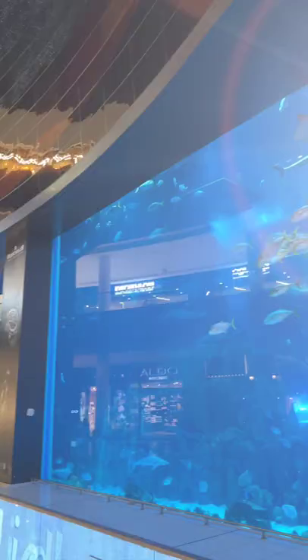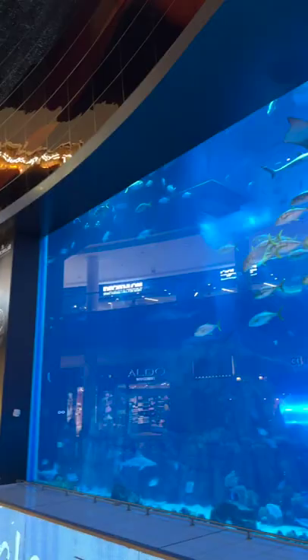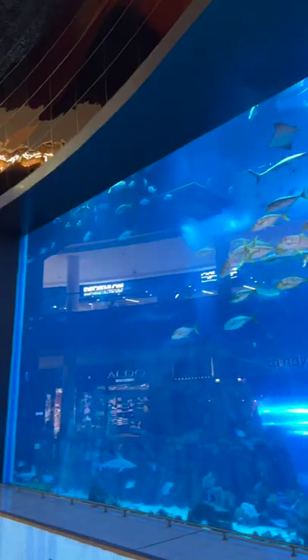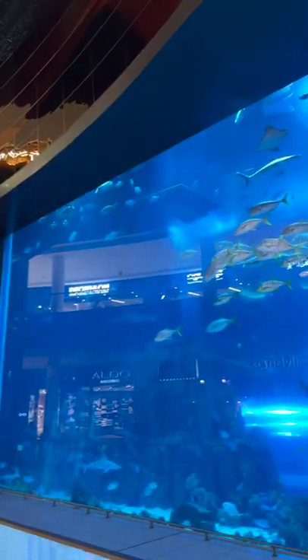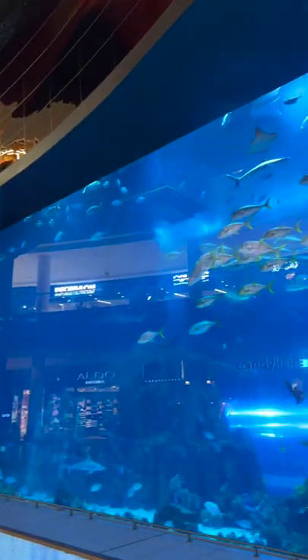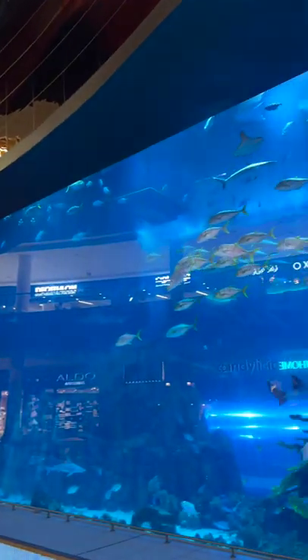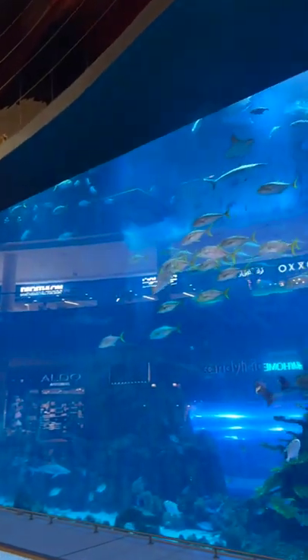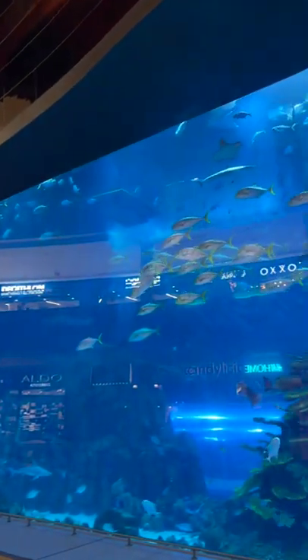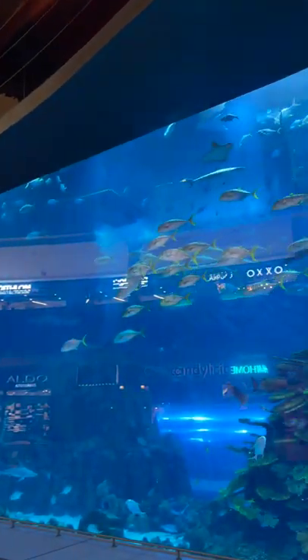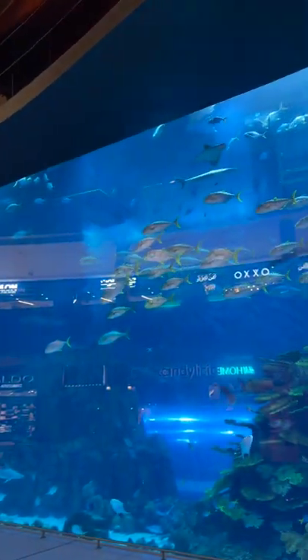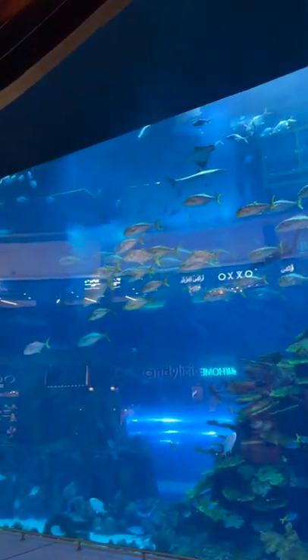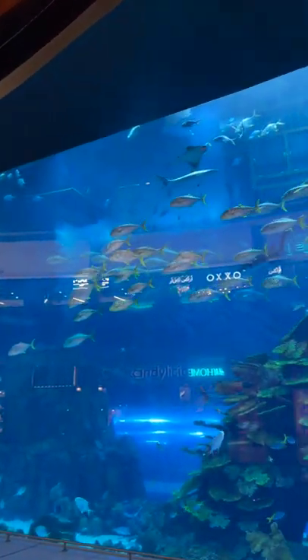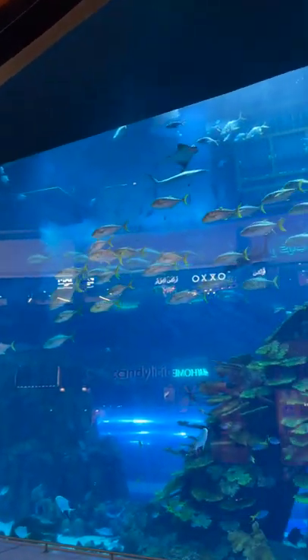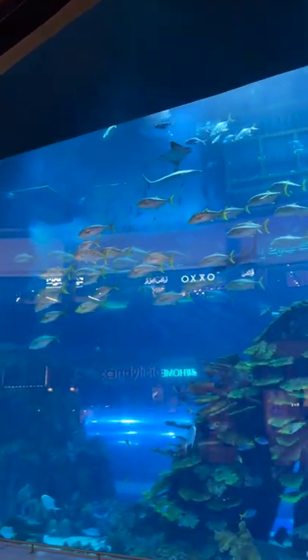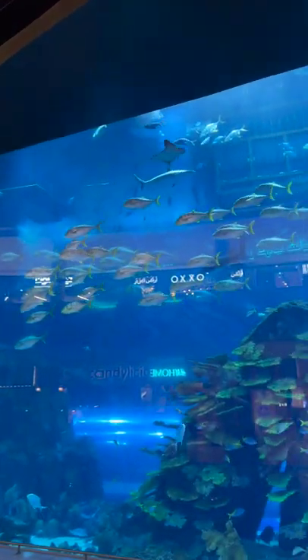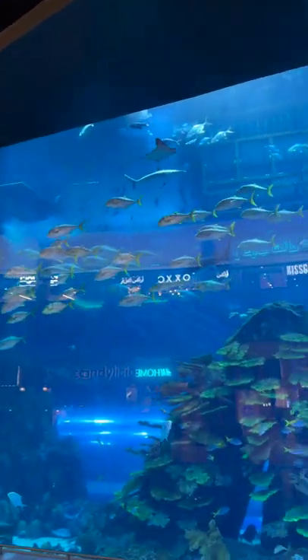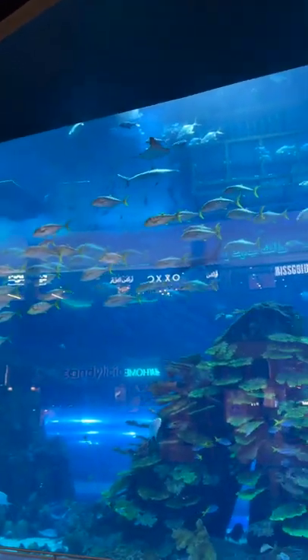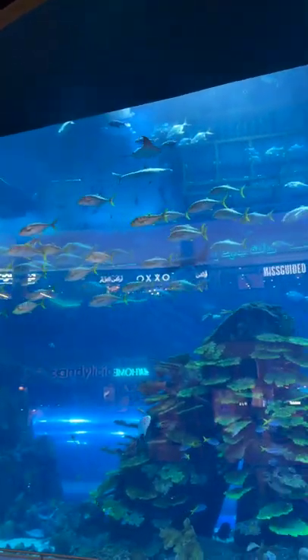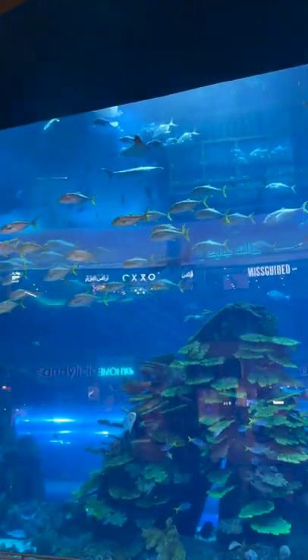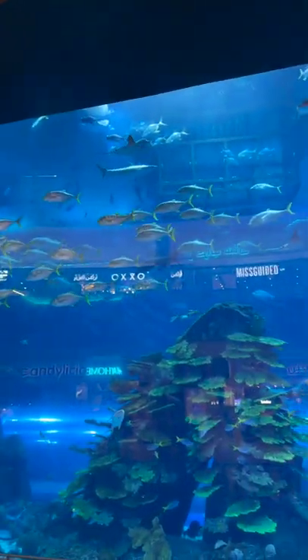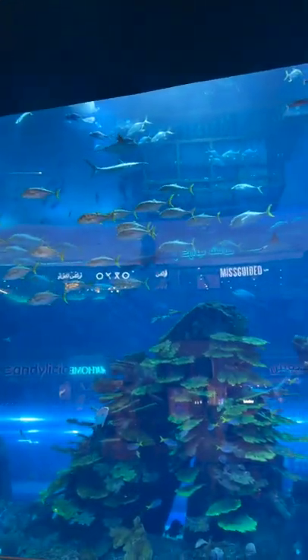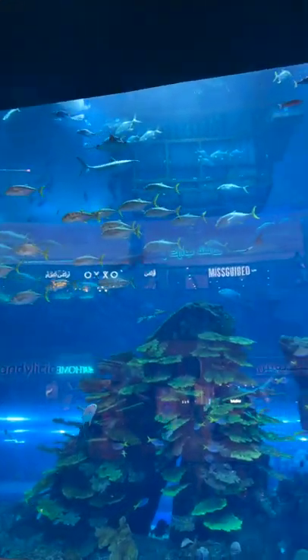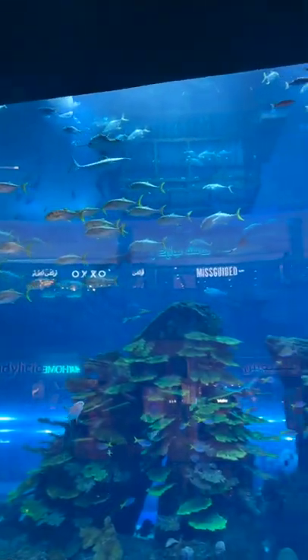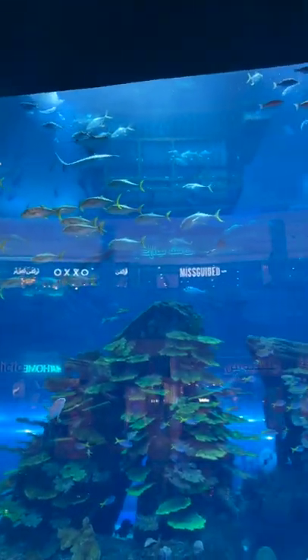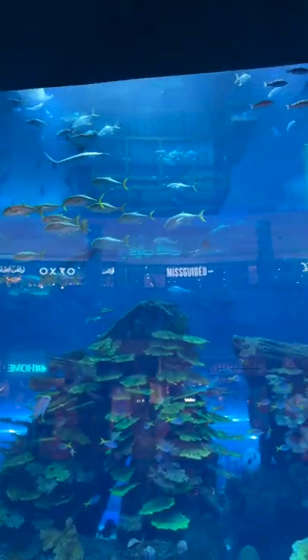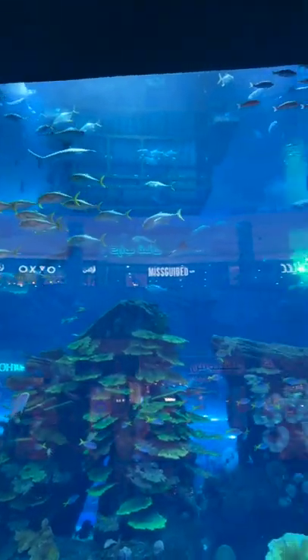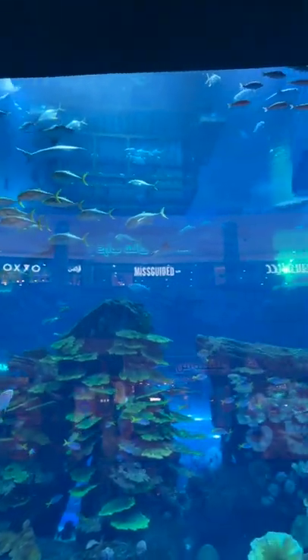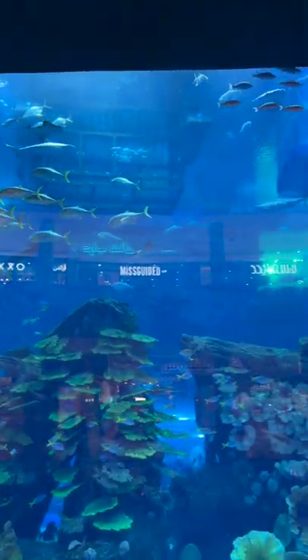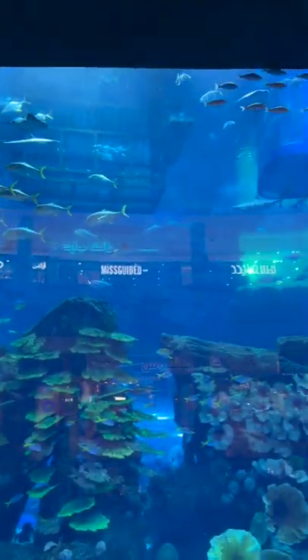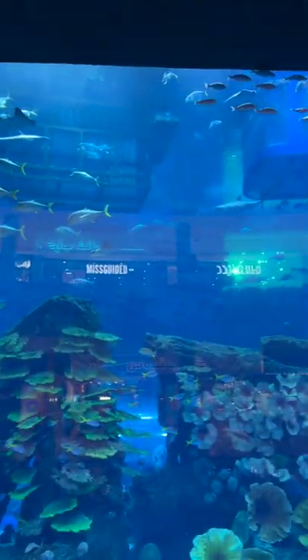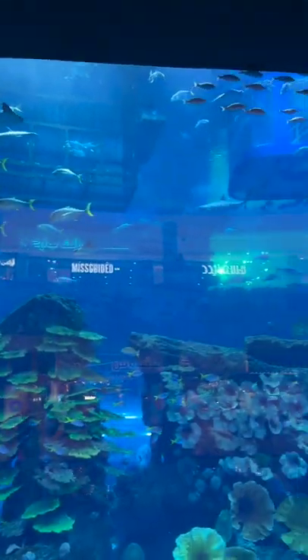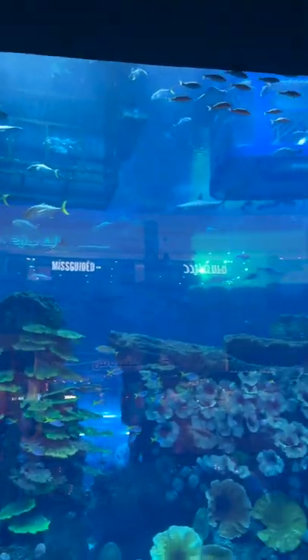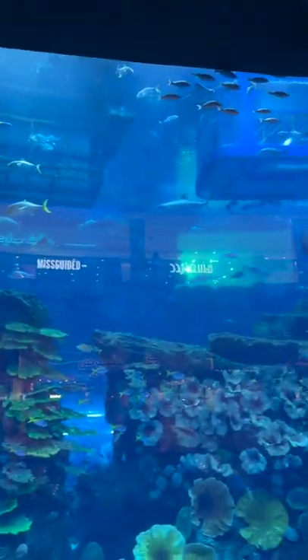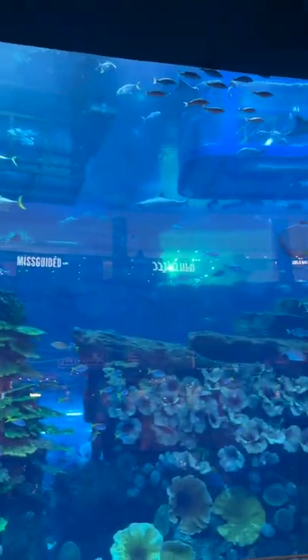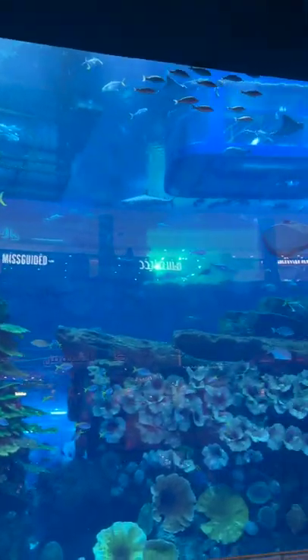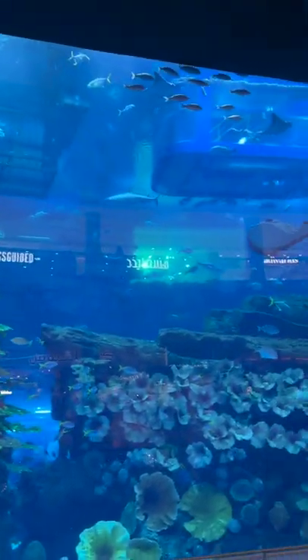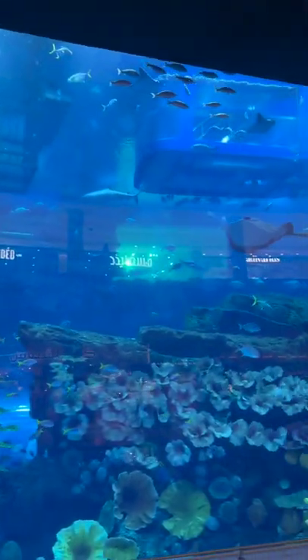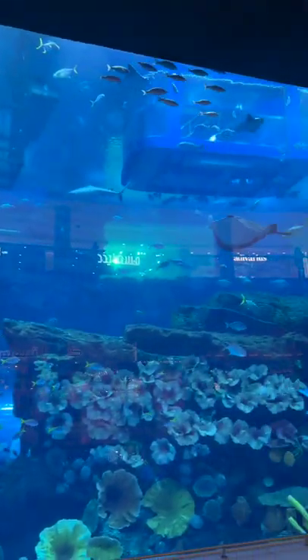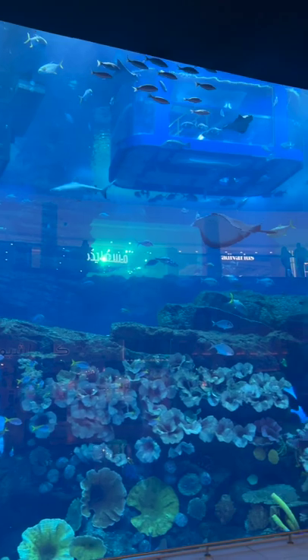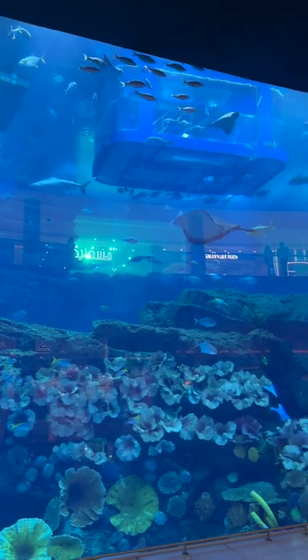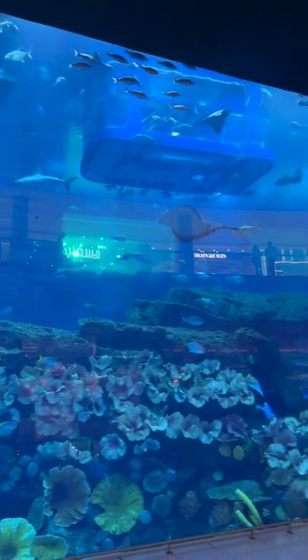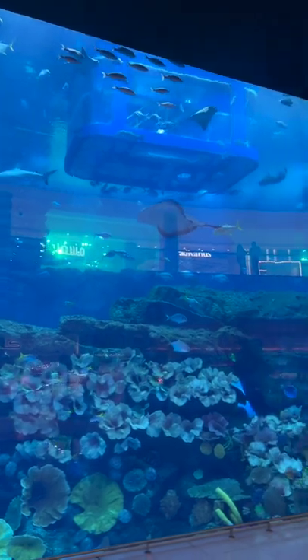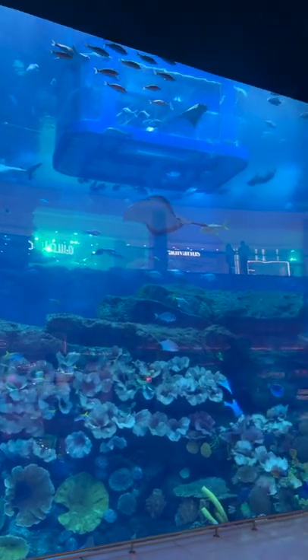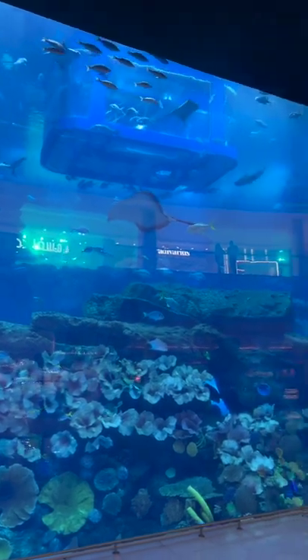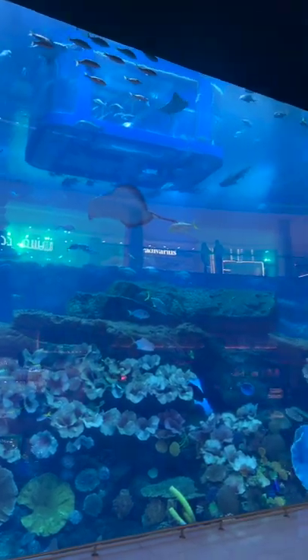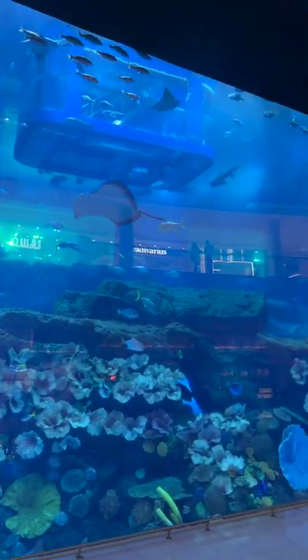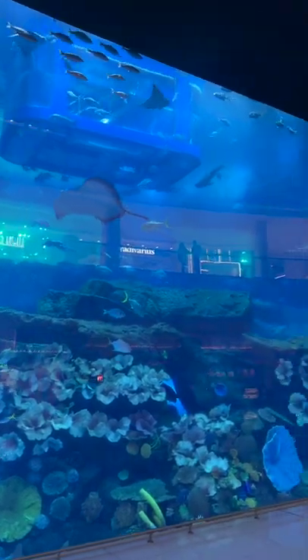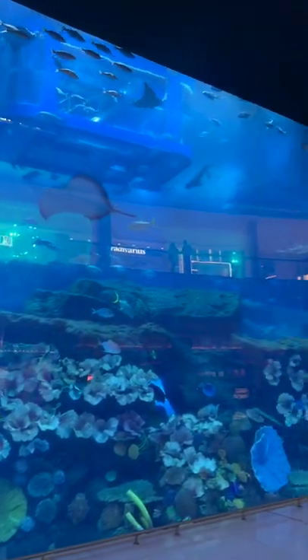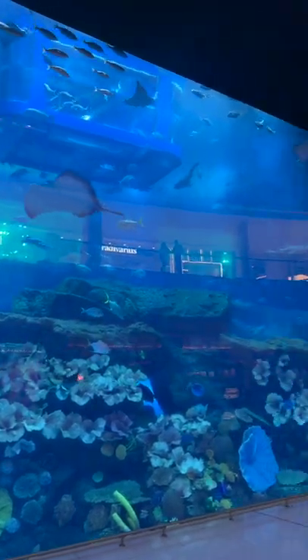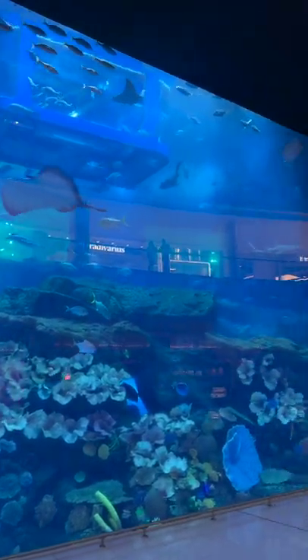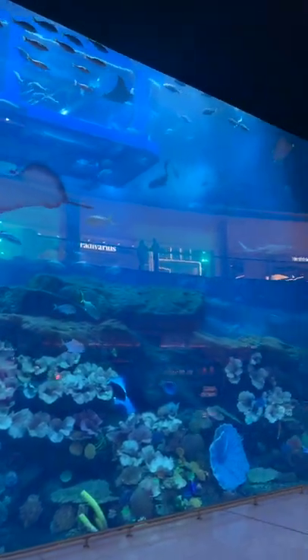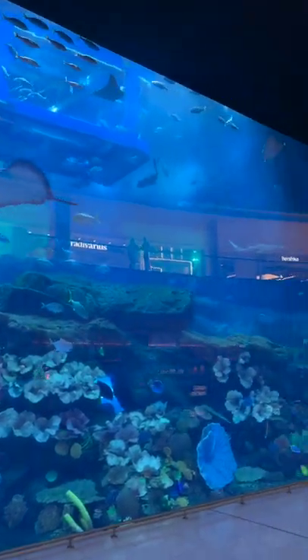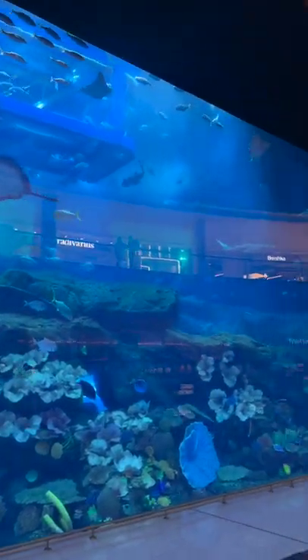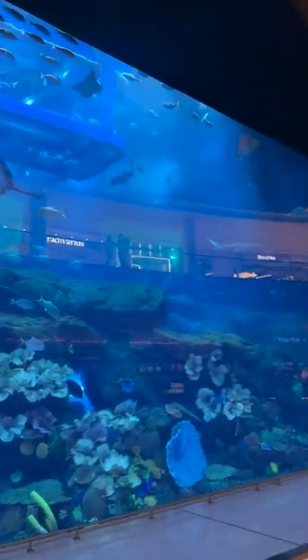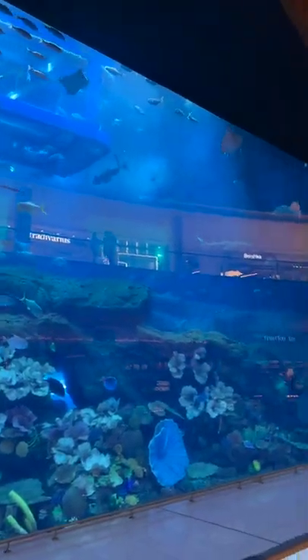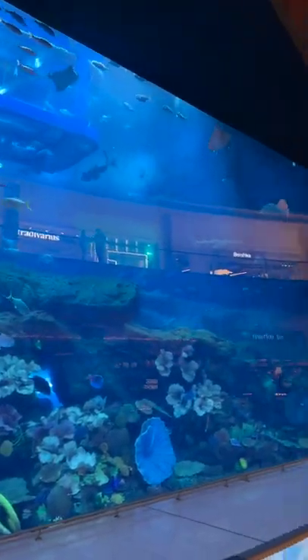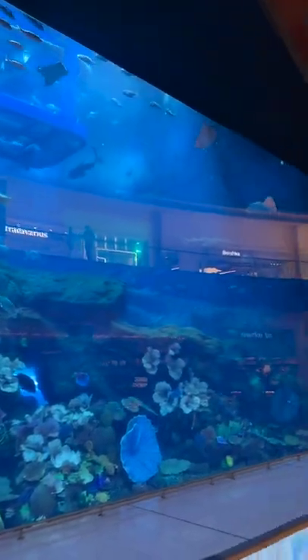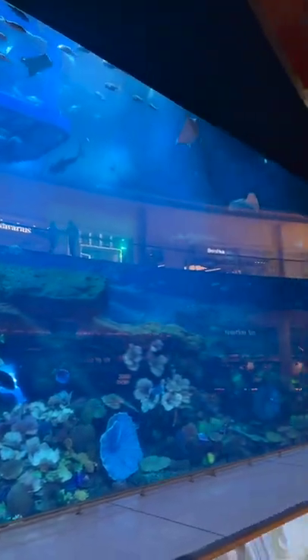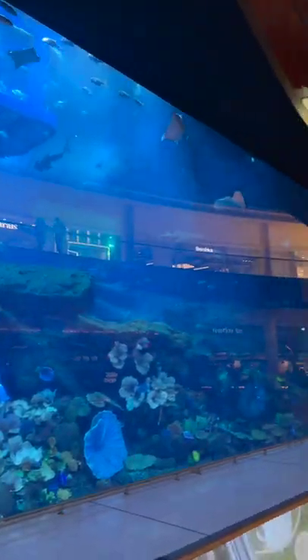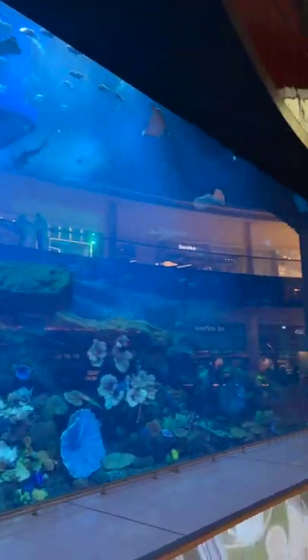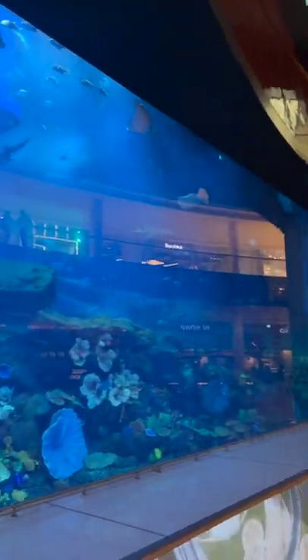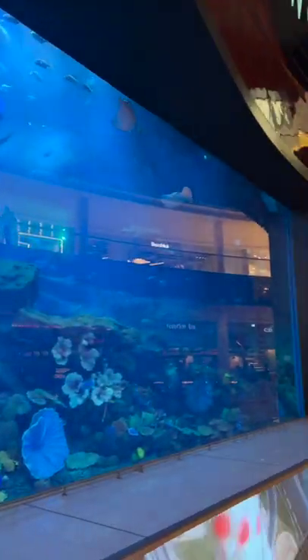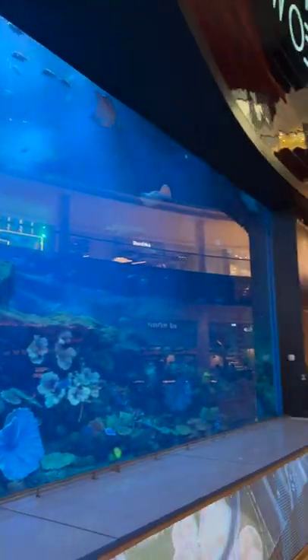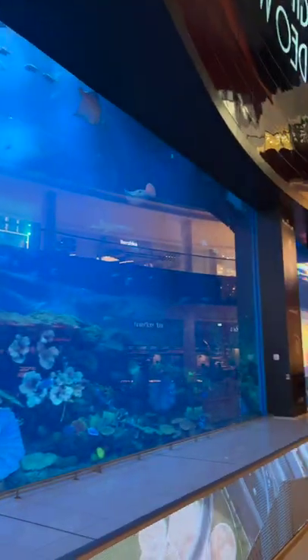You even have the world's largest indoor aquarium with sharks, stingrays, all kinds of fish.